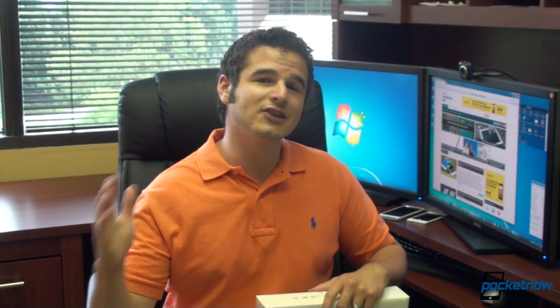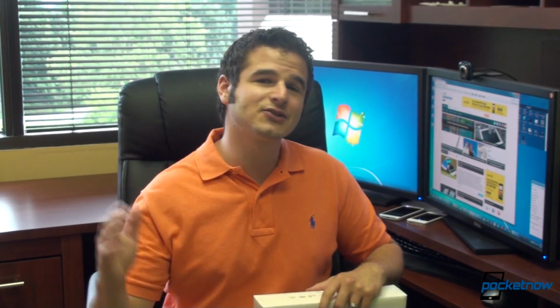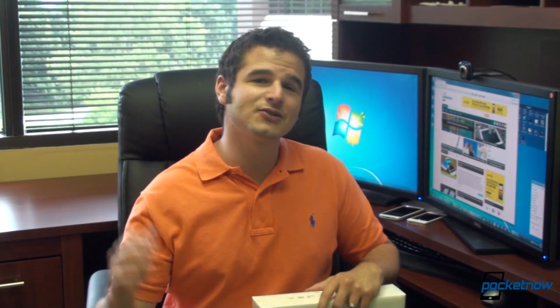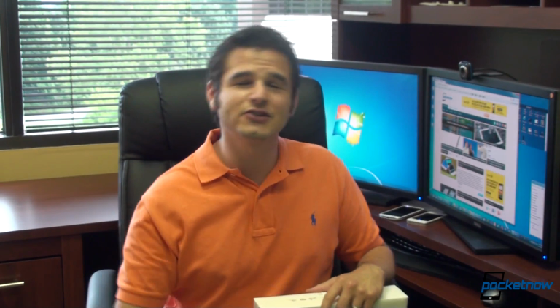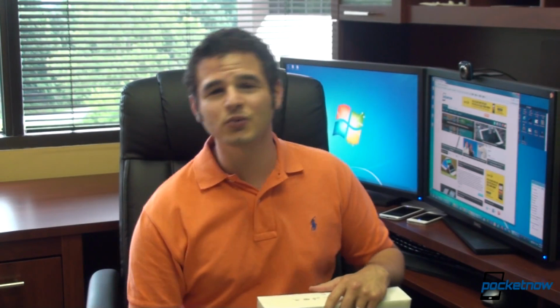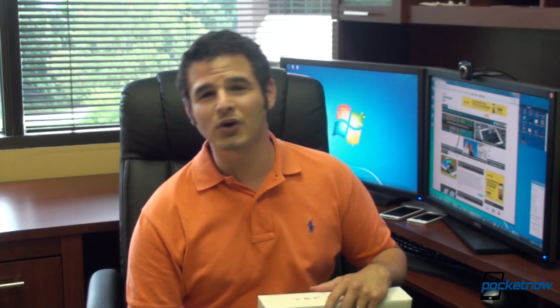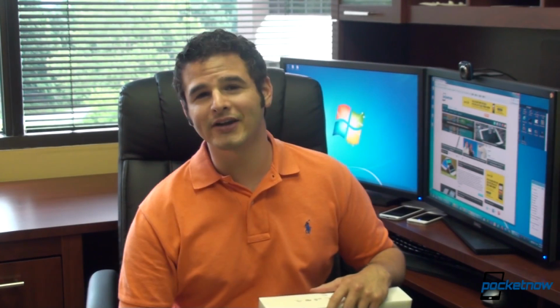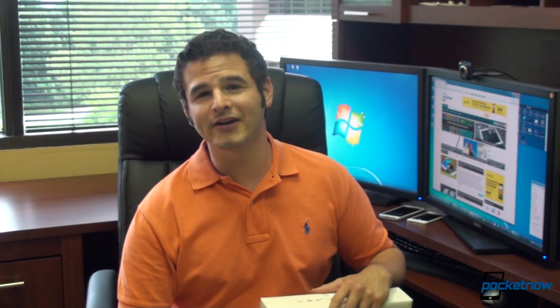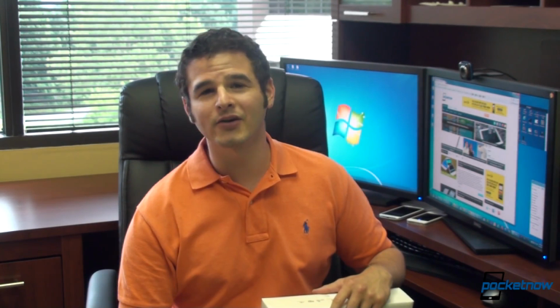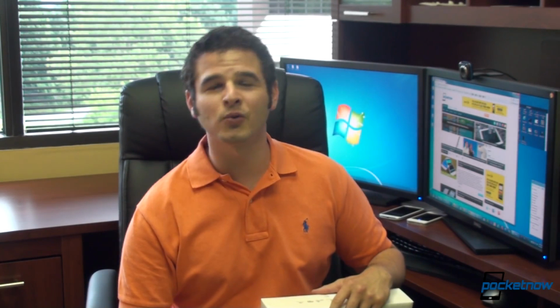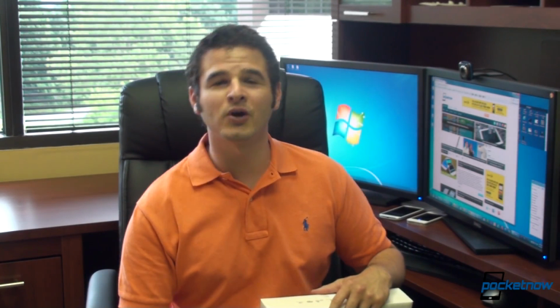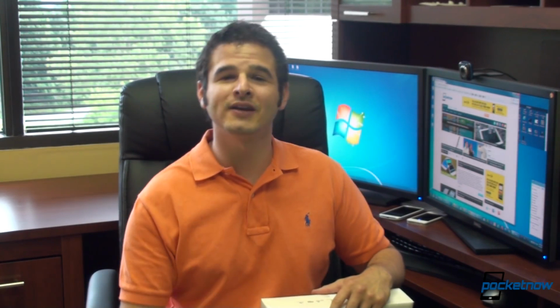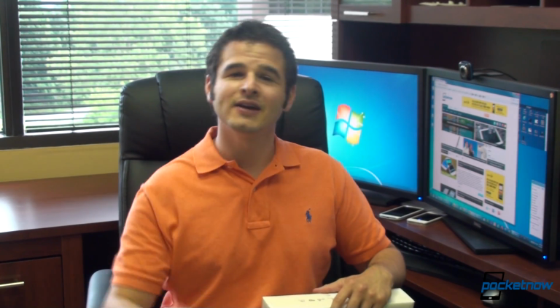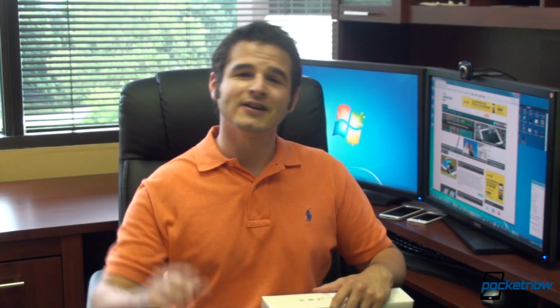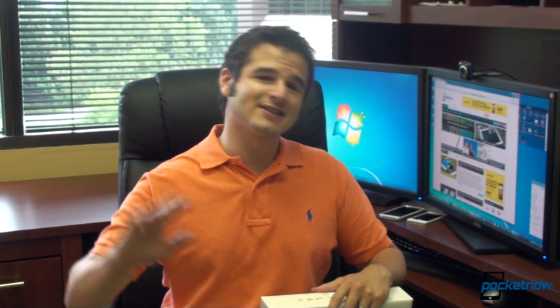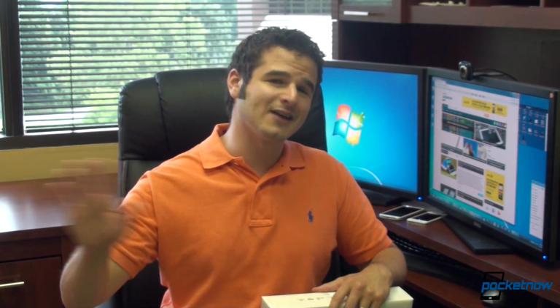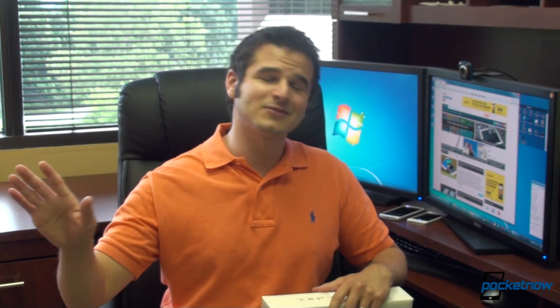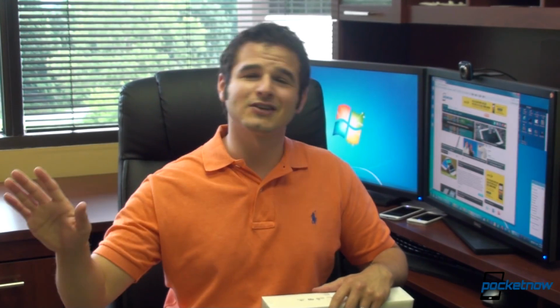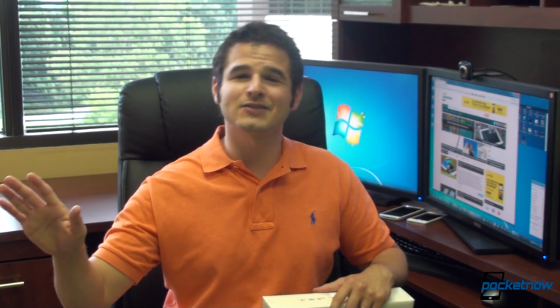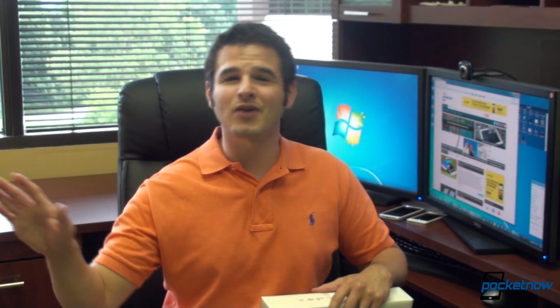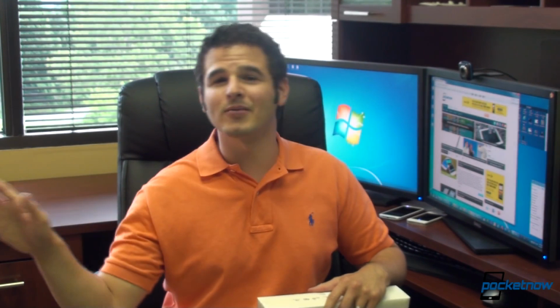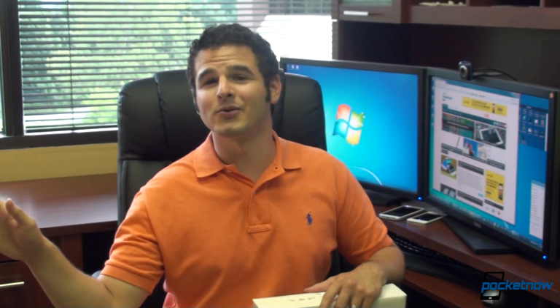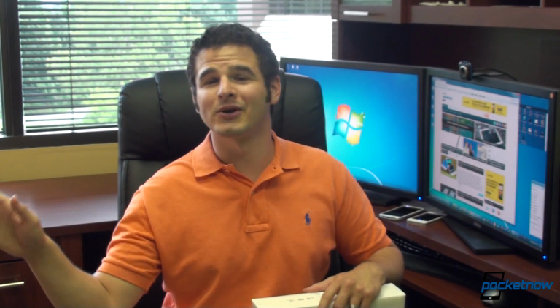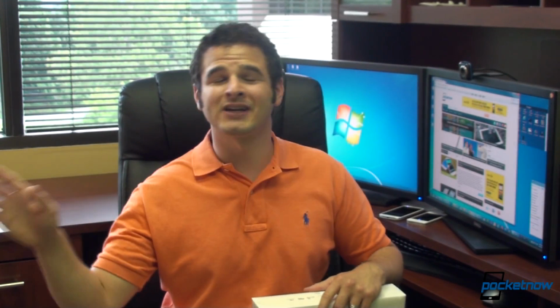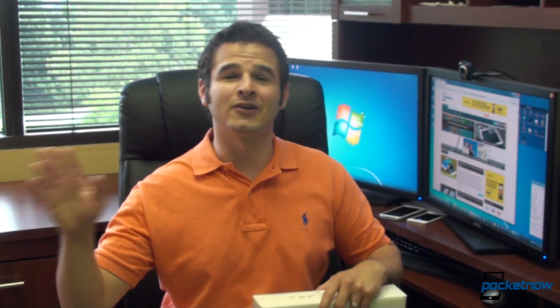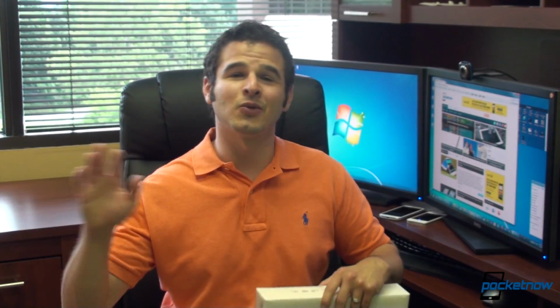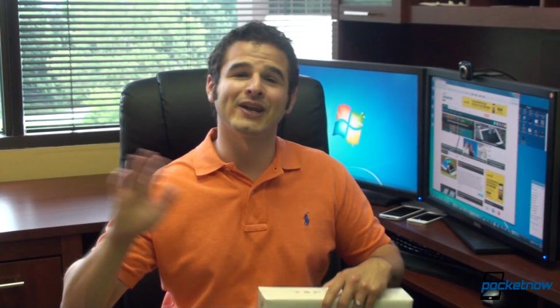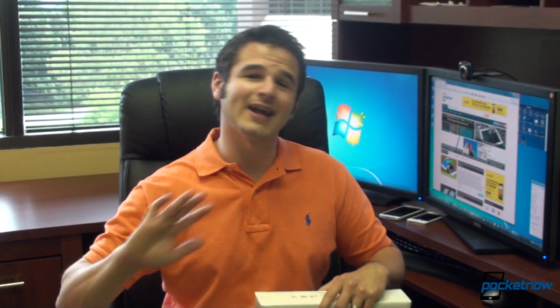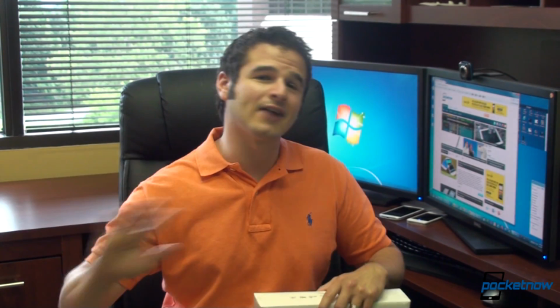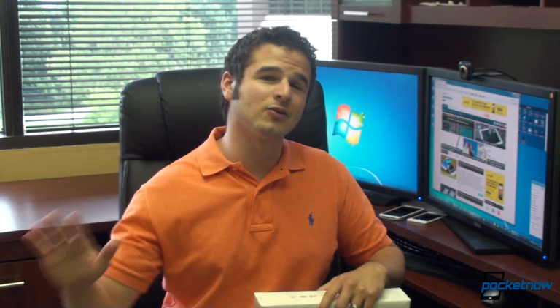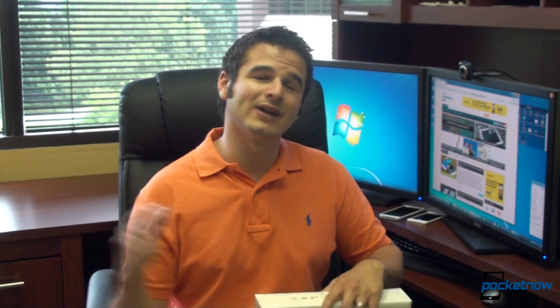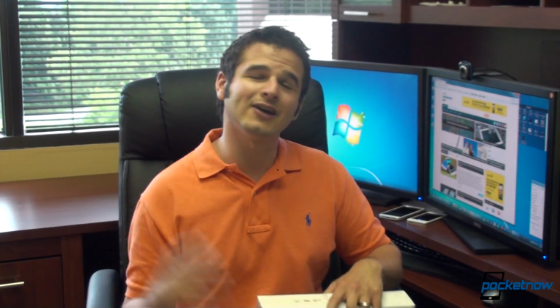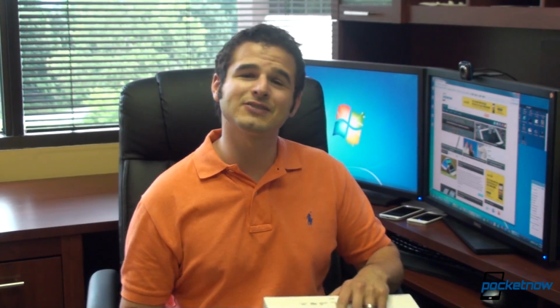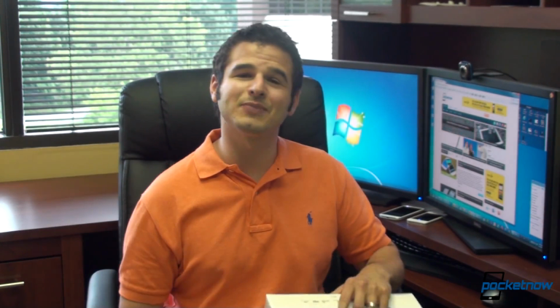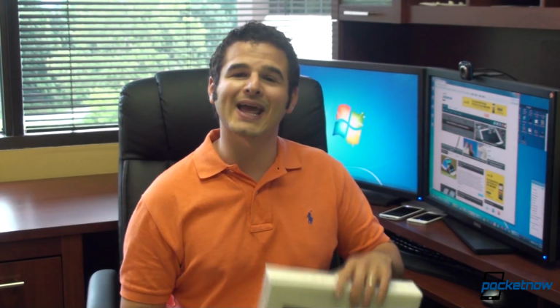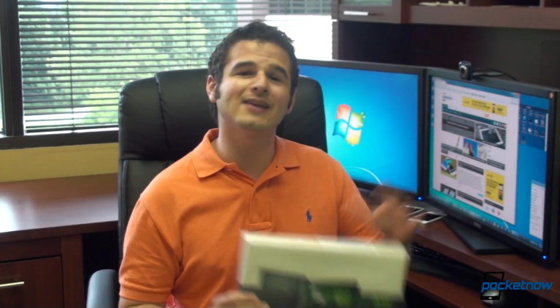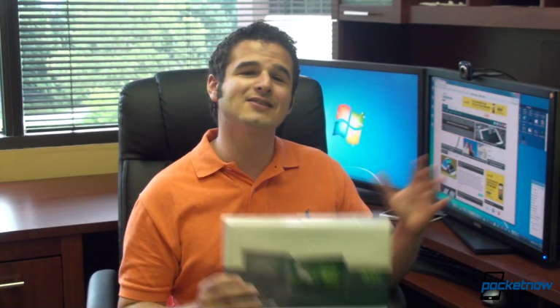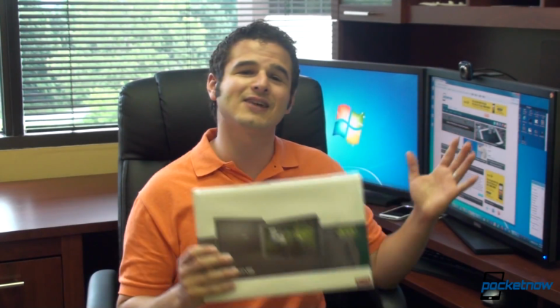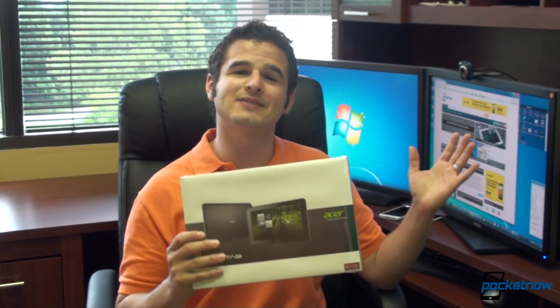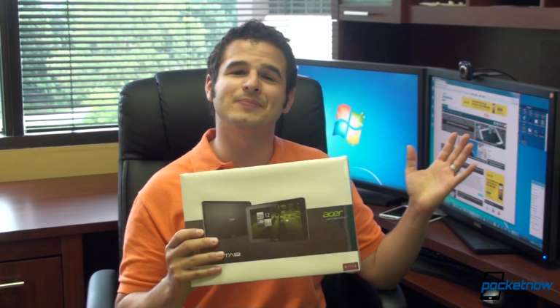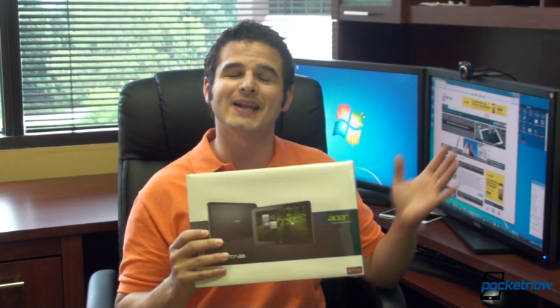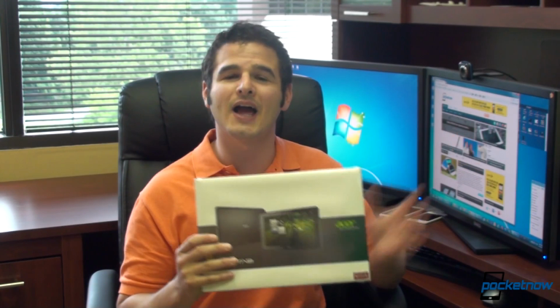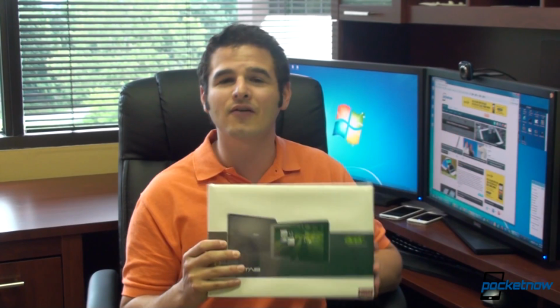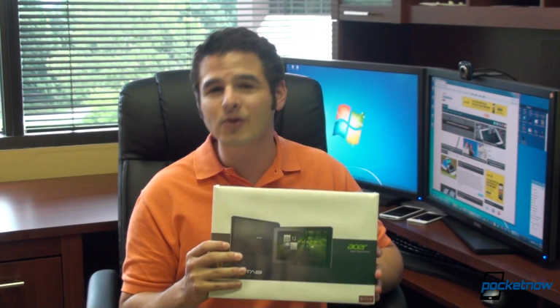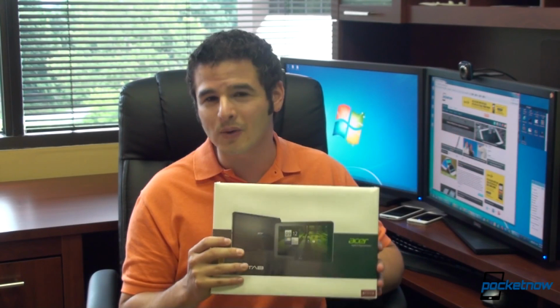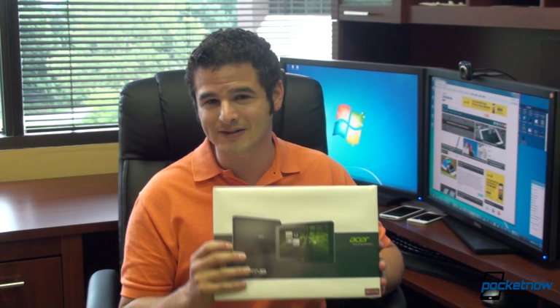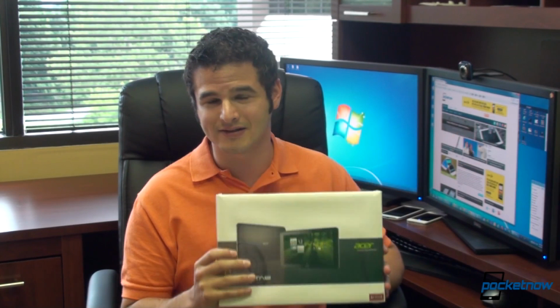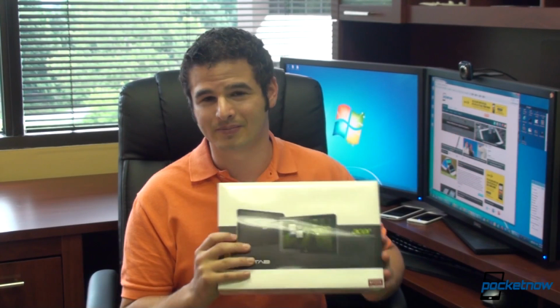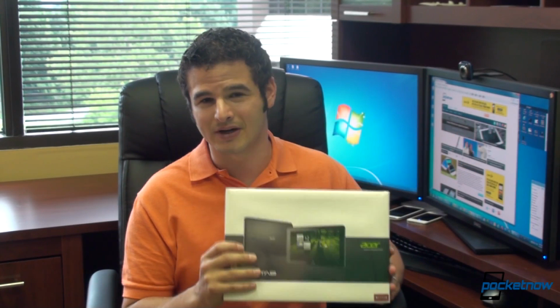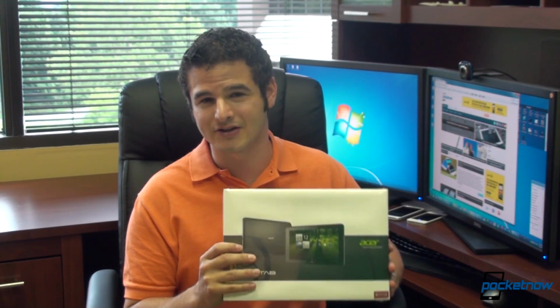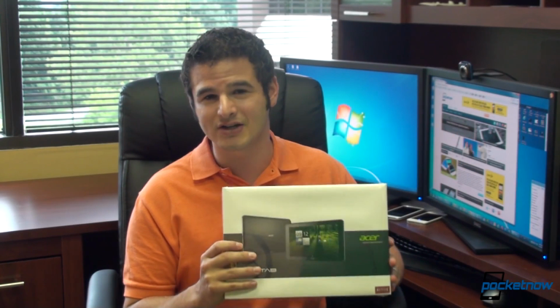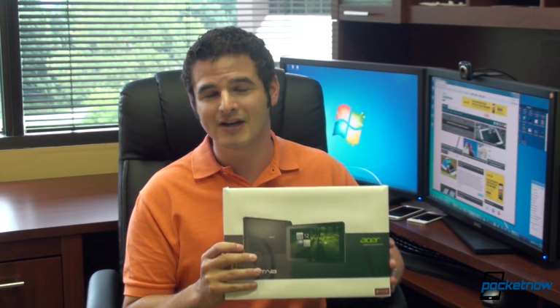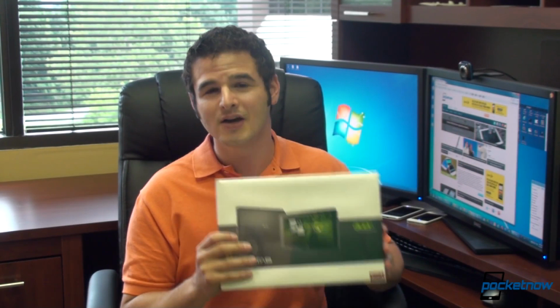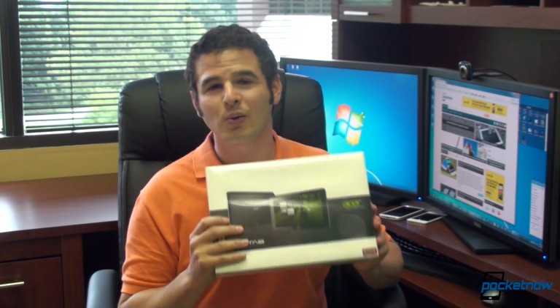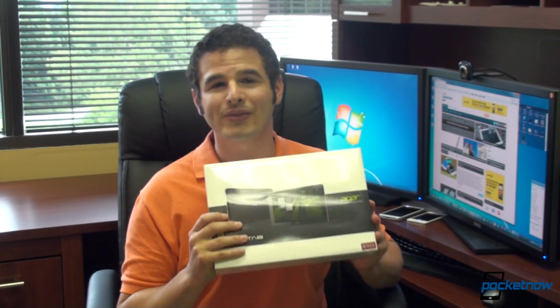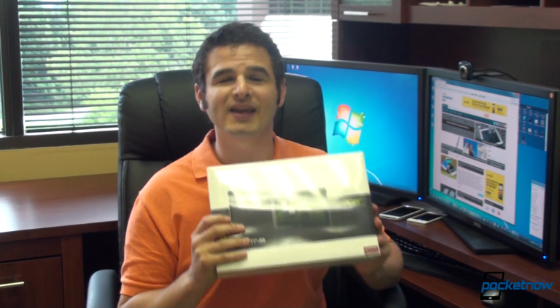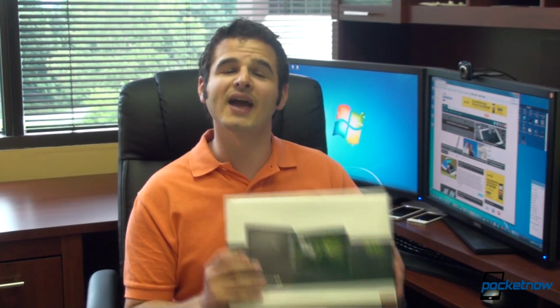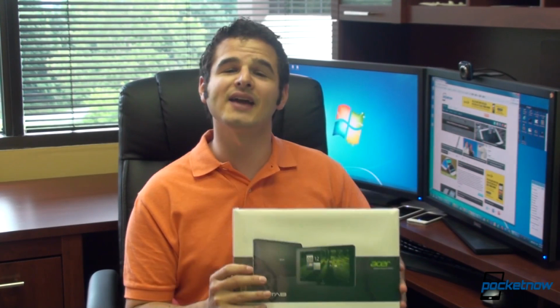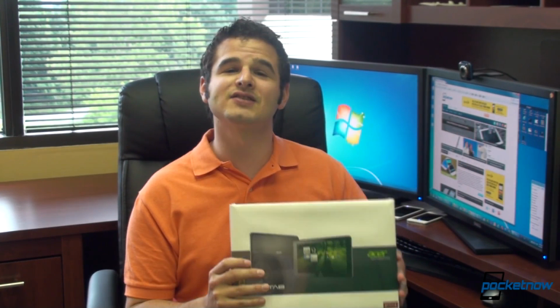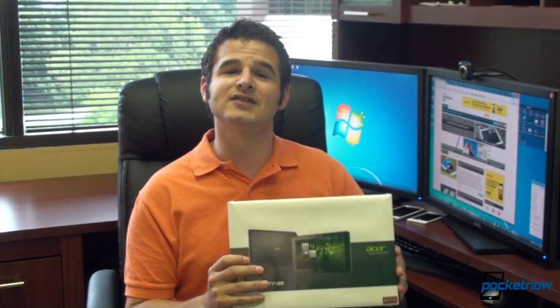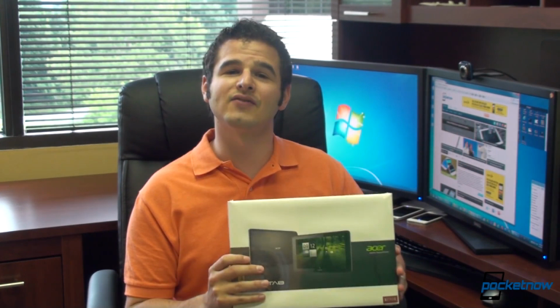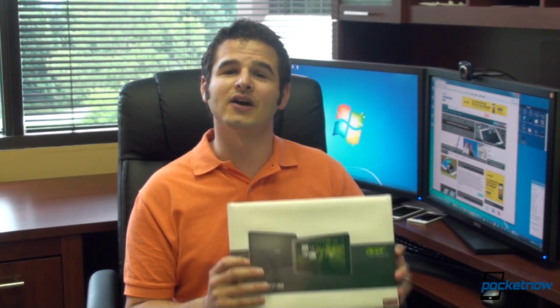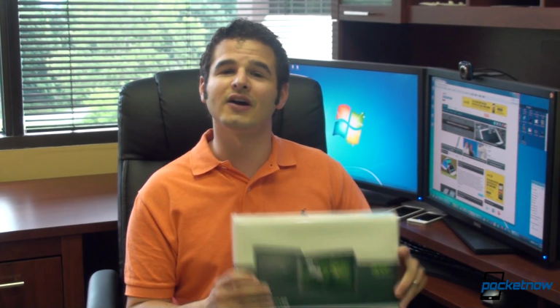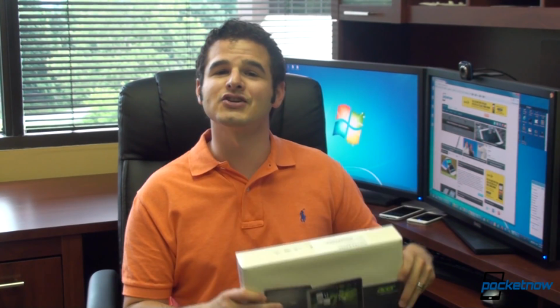Asus is working on one, Samsung's probably working on one, and everyone else, but Acer has beat everyone to the punch with the A700.